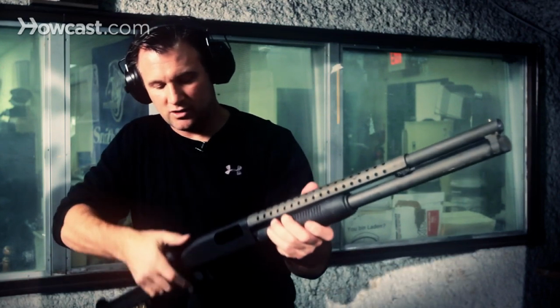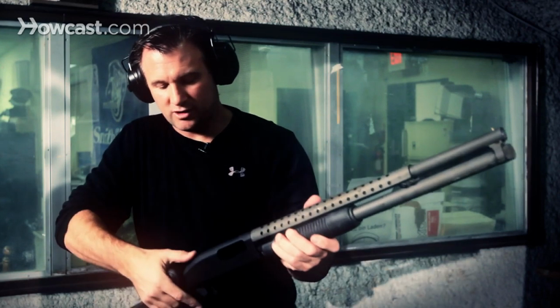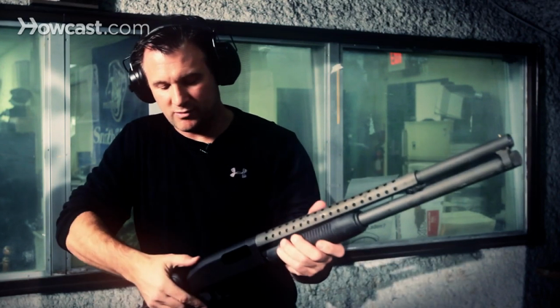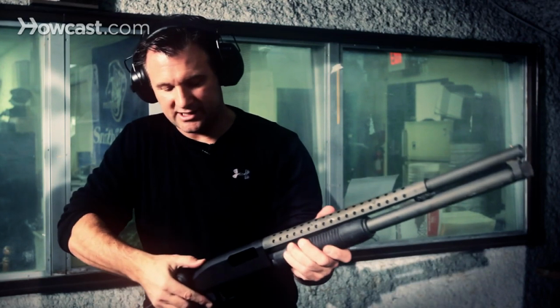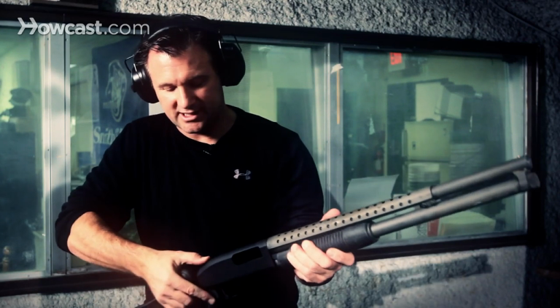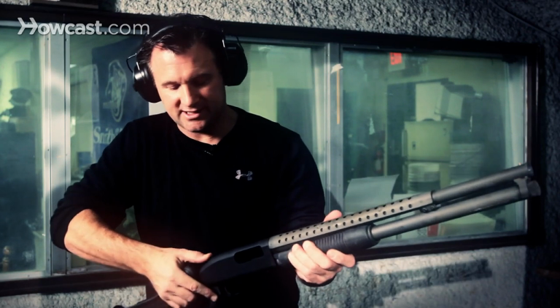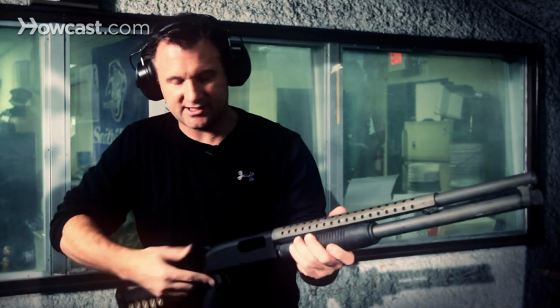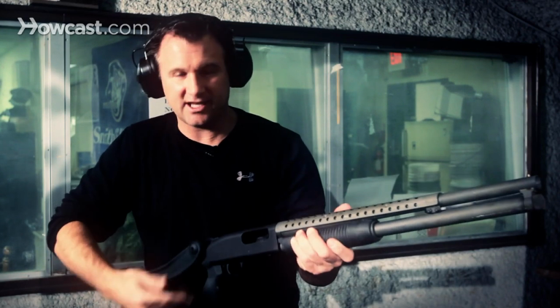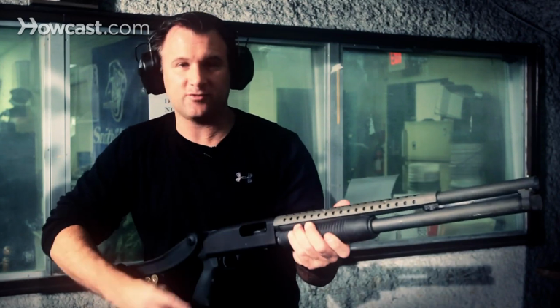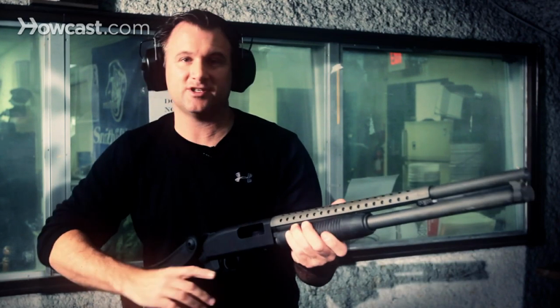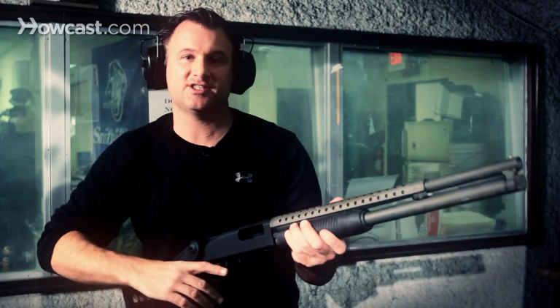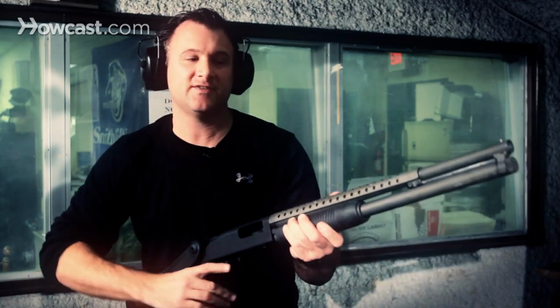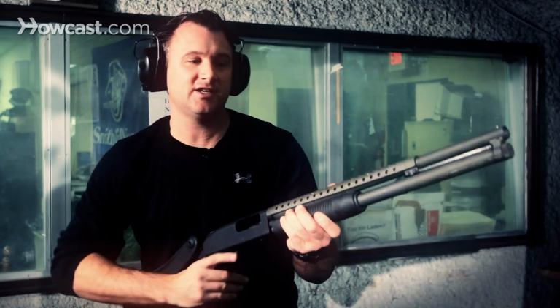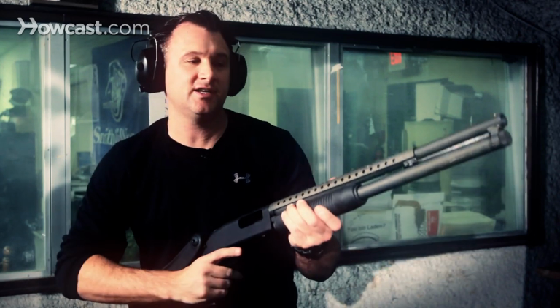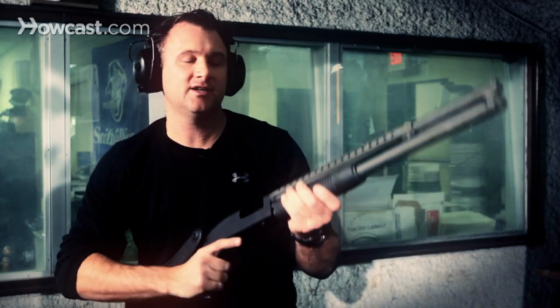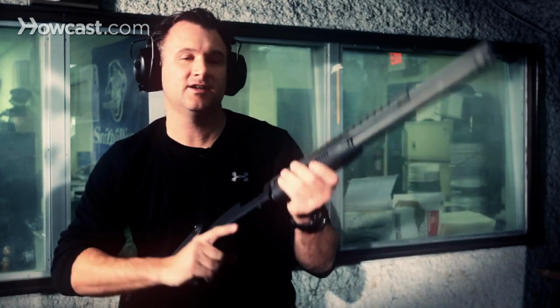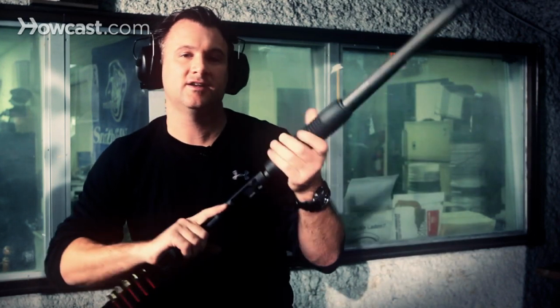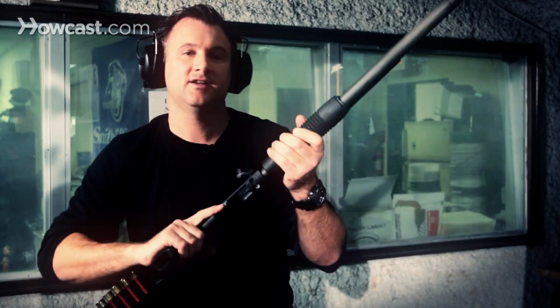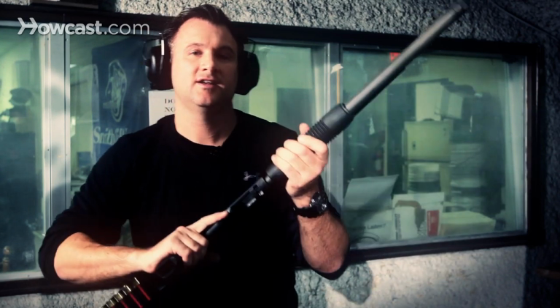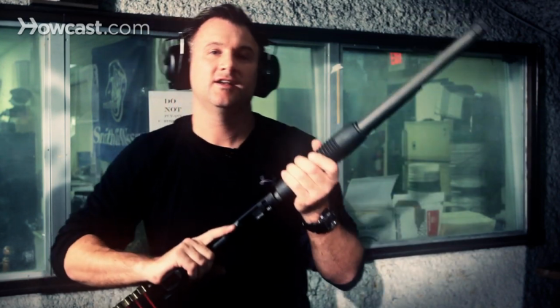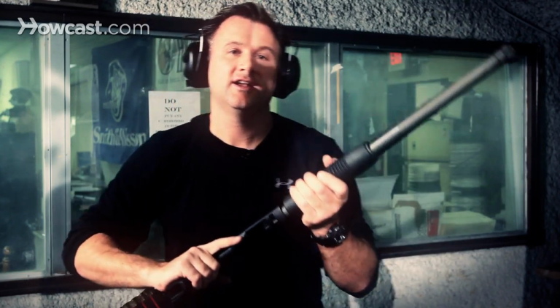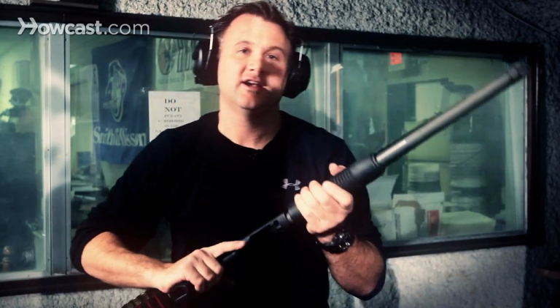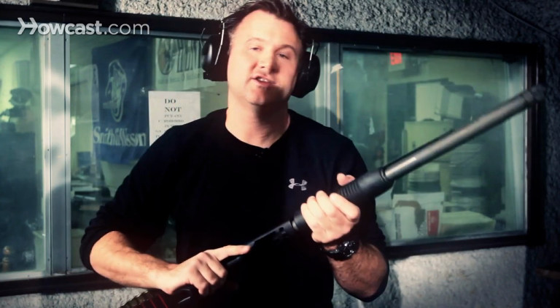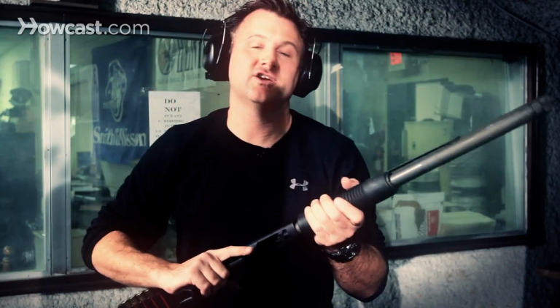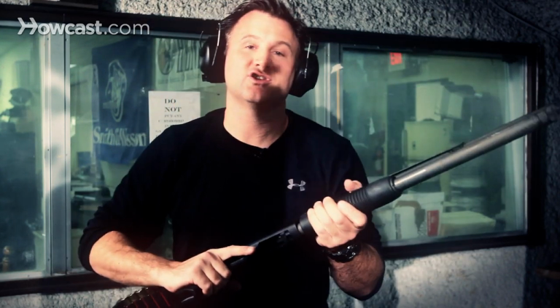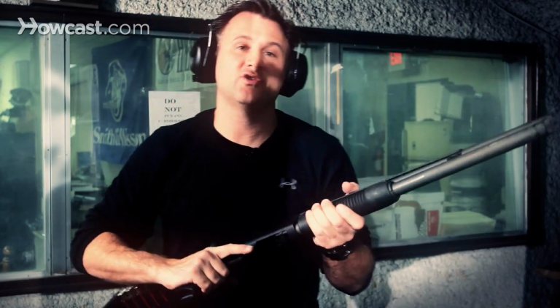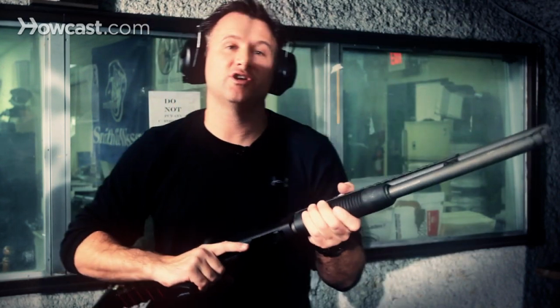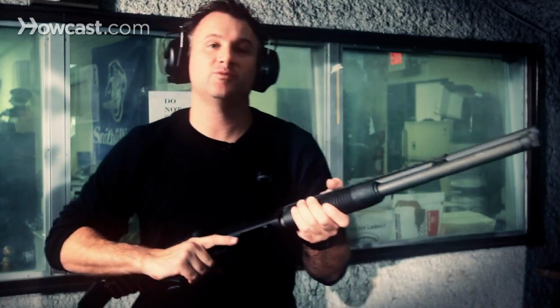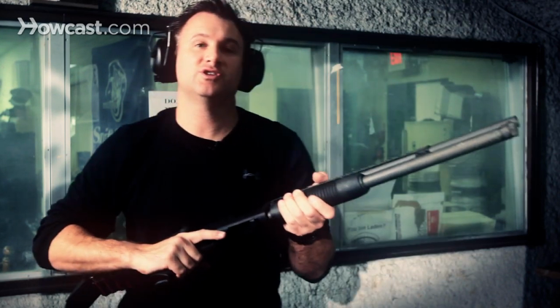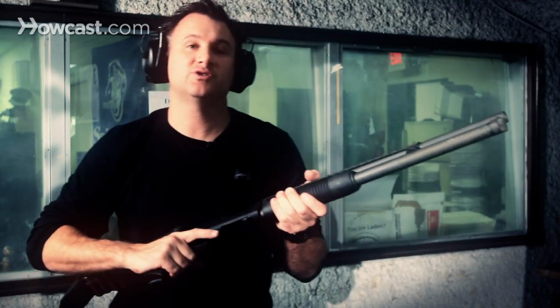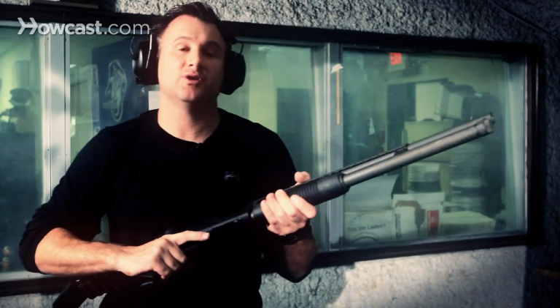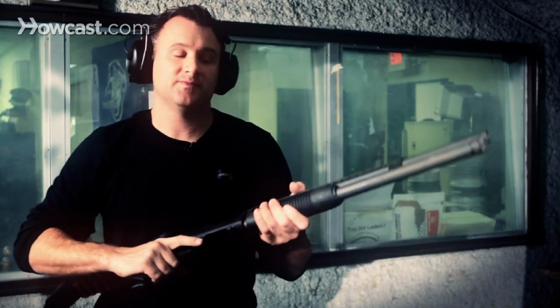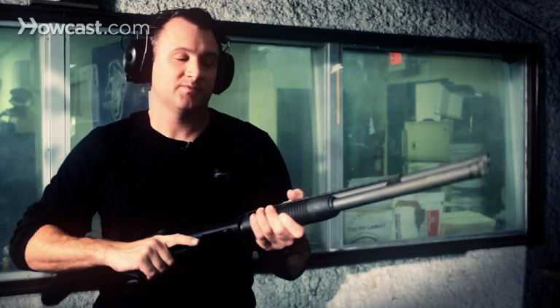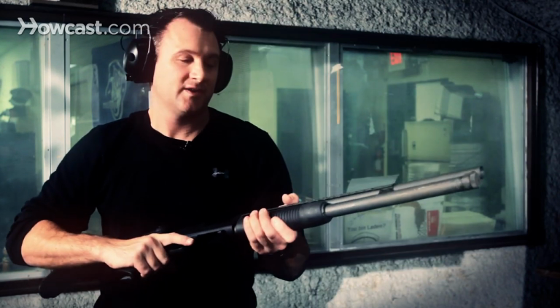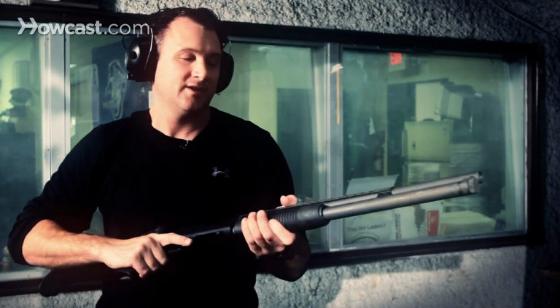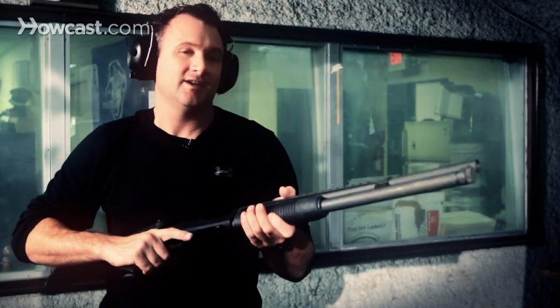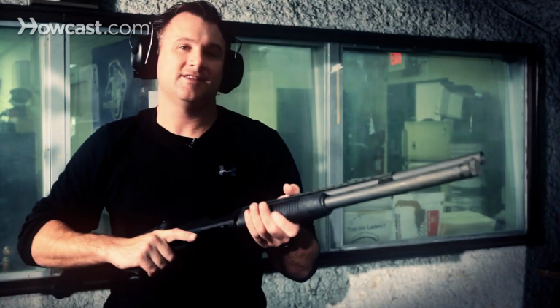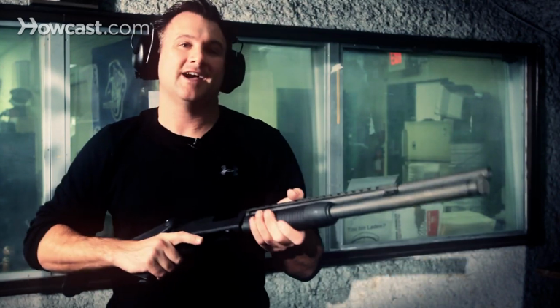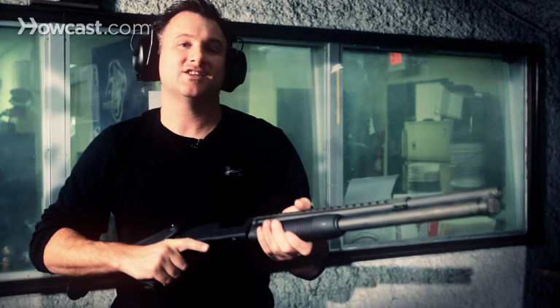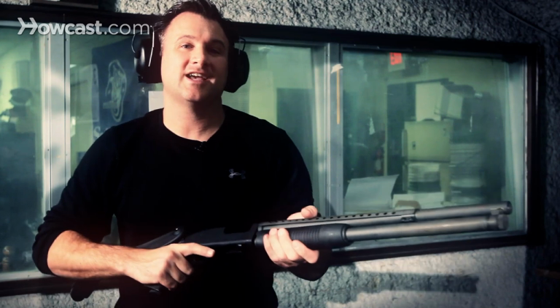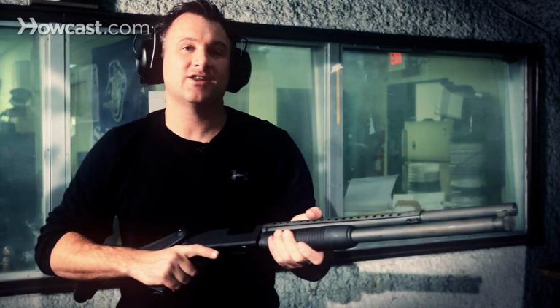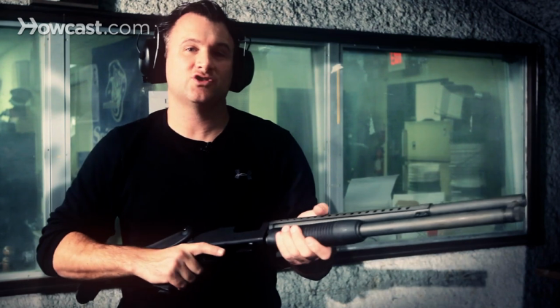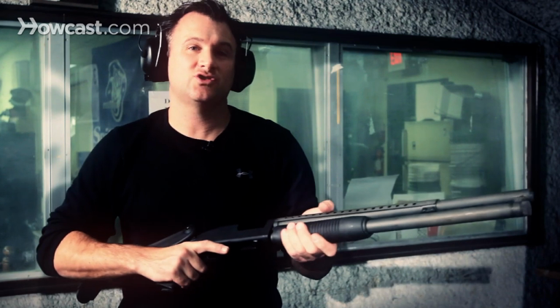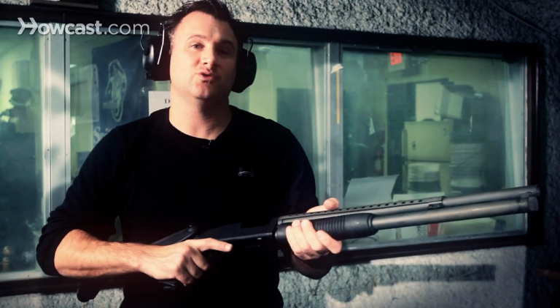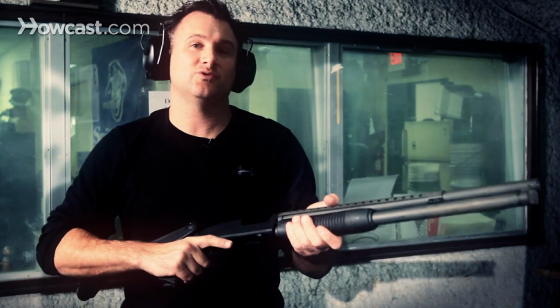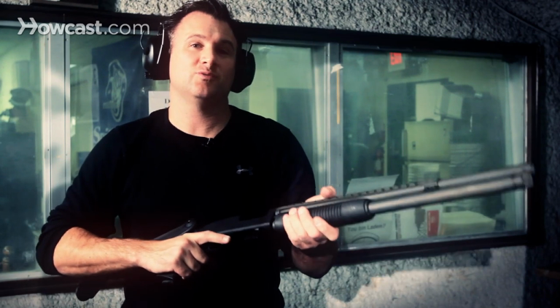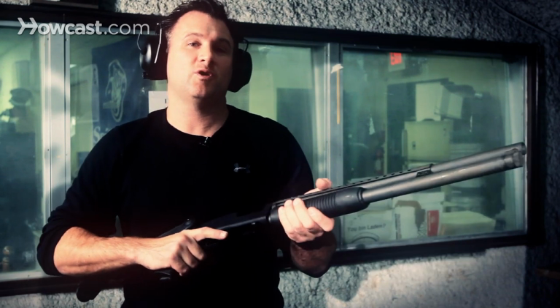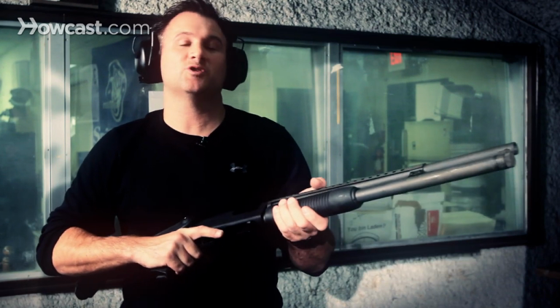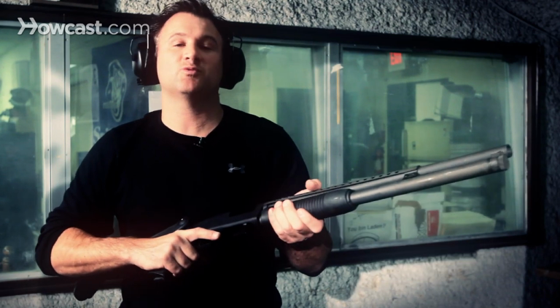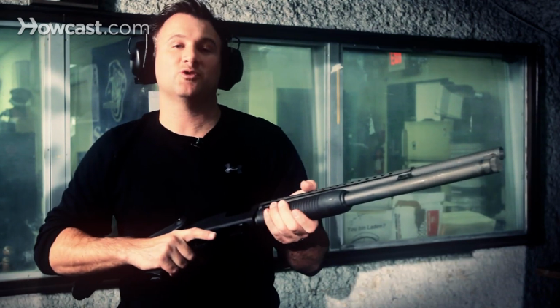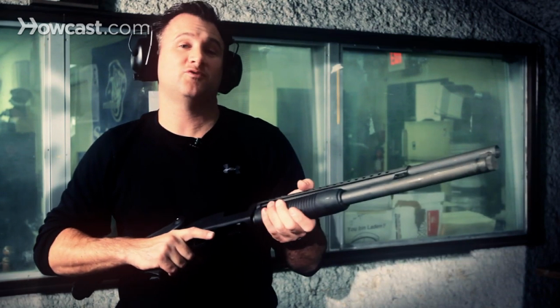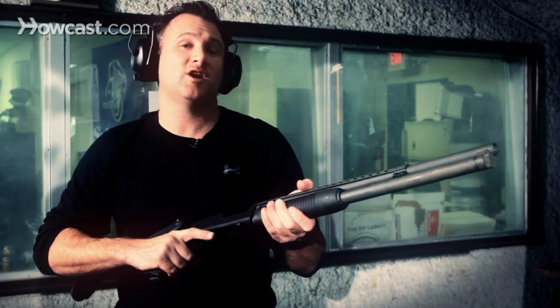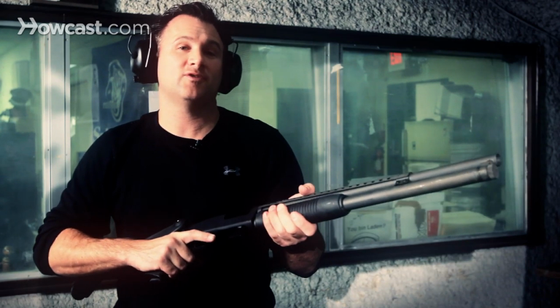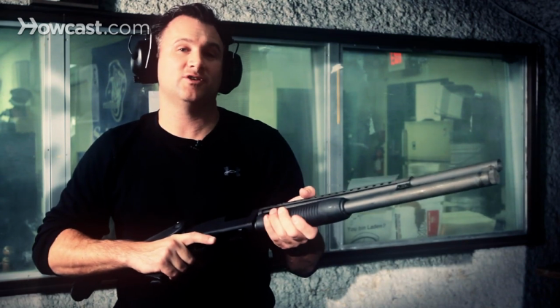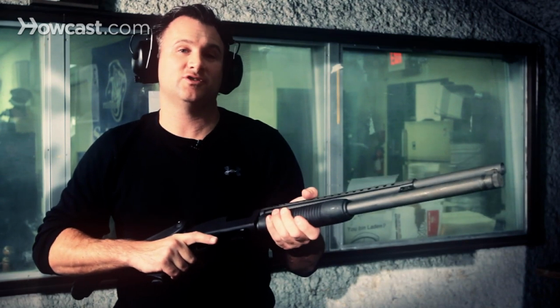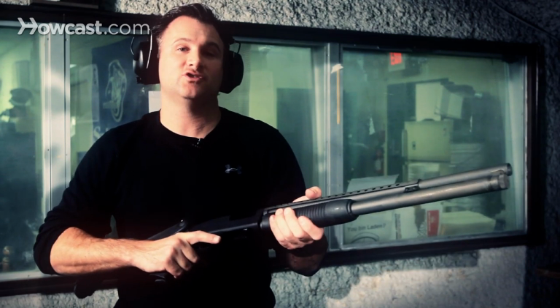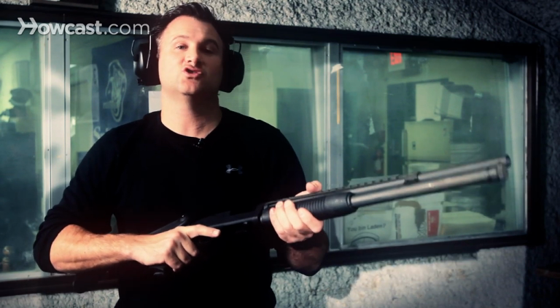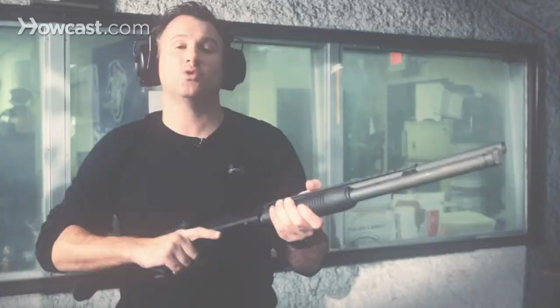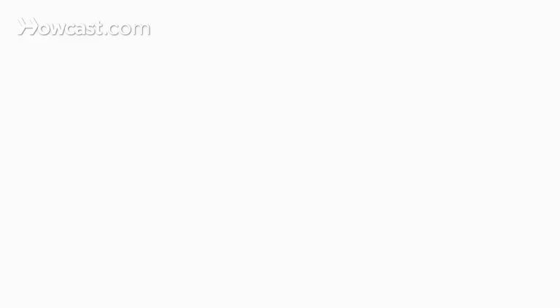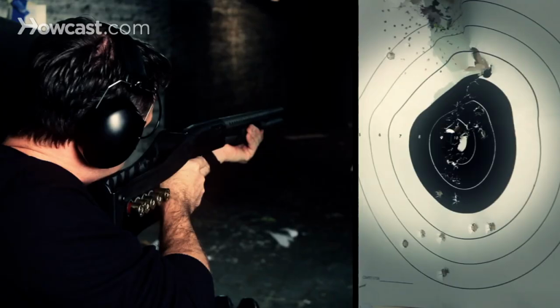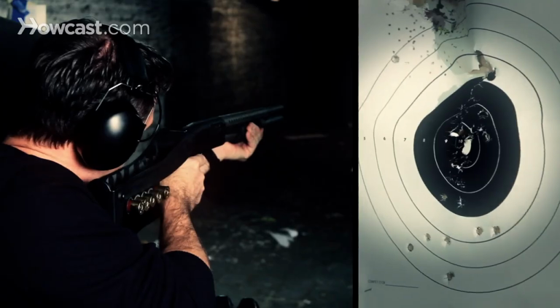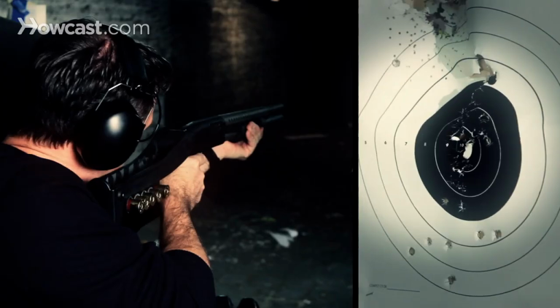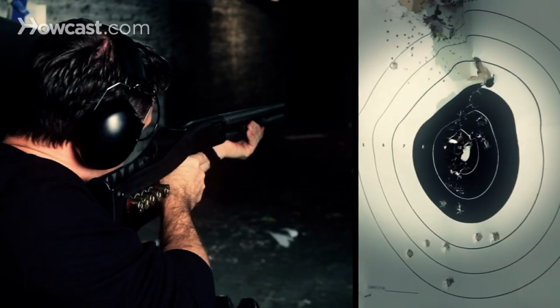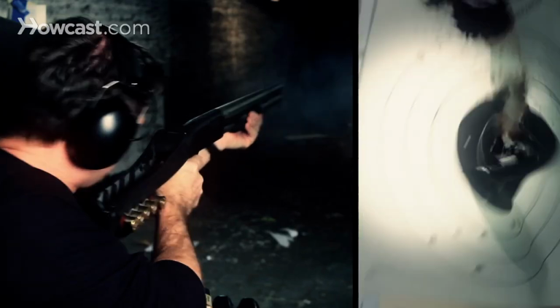You can make the gun safe with the safety, and the gun is ready to be stored. That is how to shoot the Mossberg 500 12-gauge shotgun.